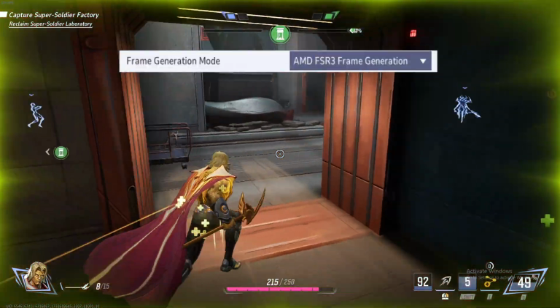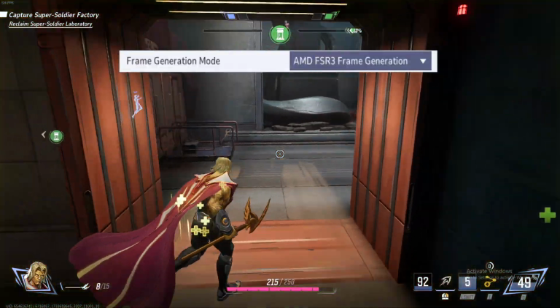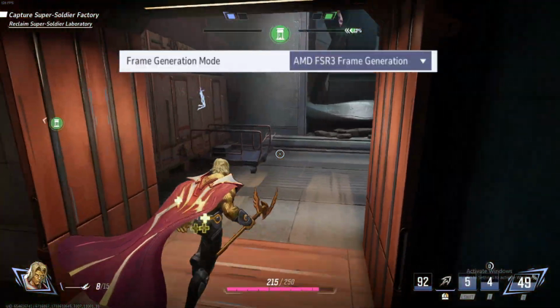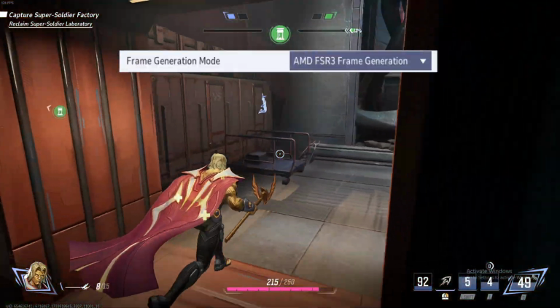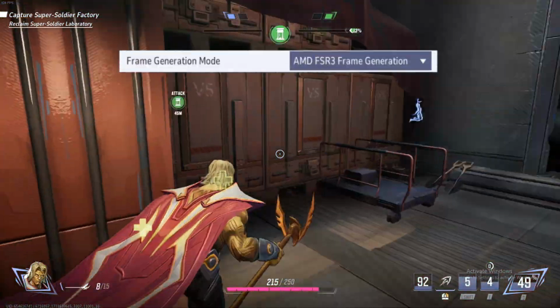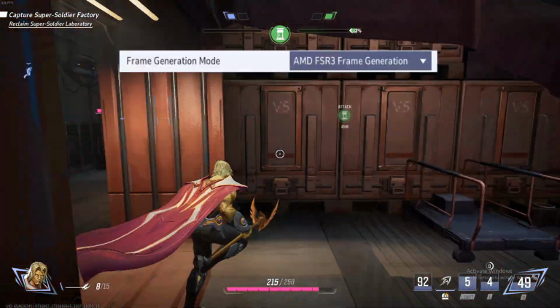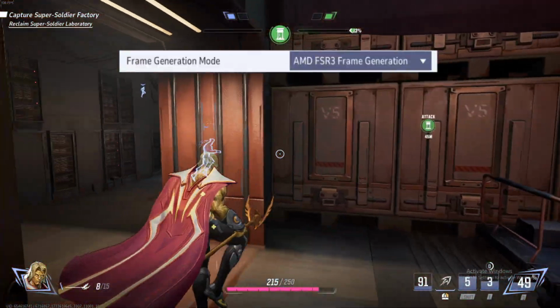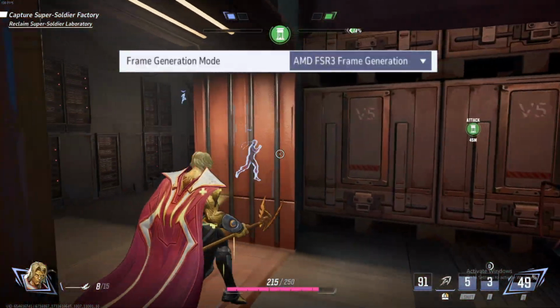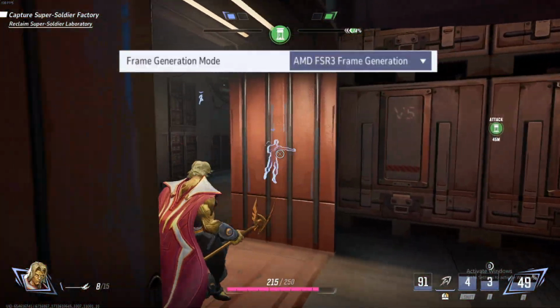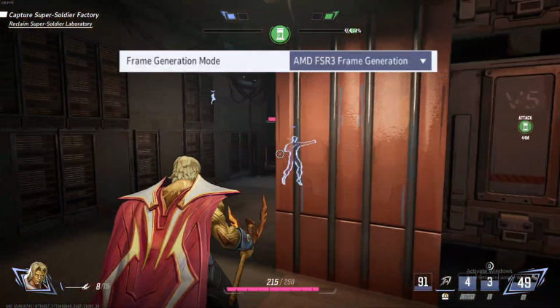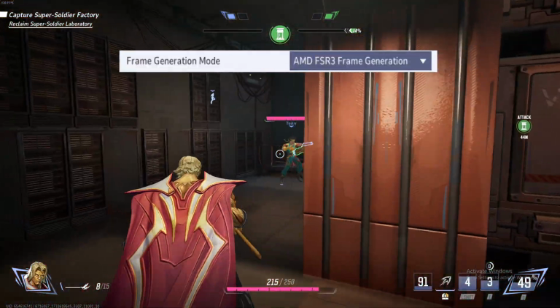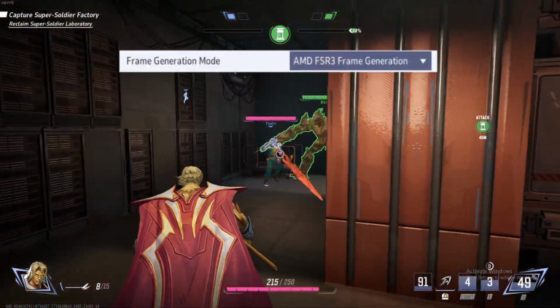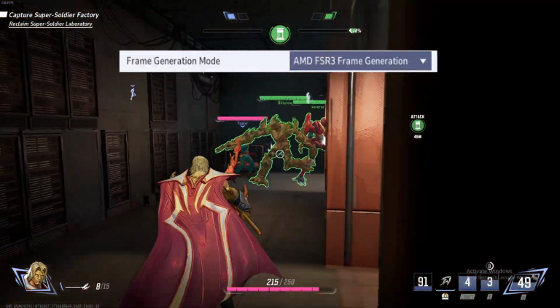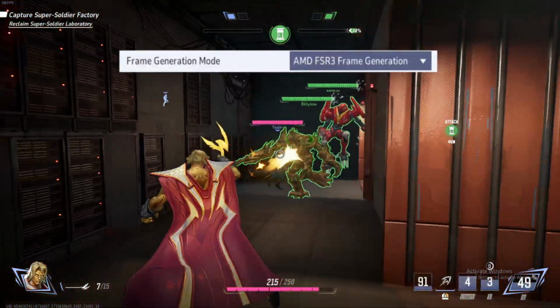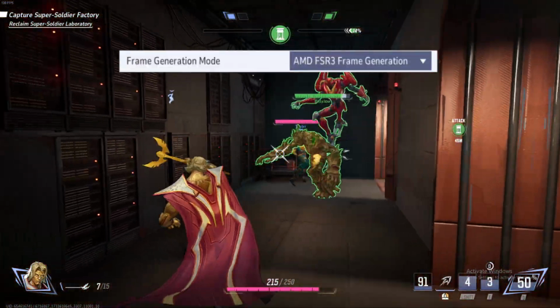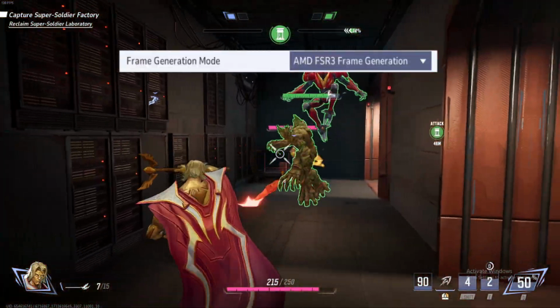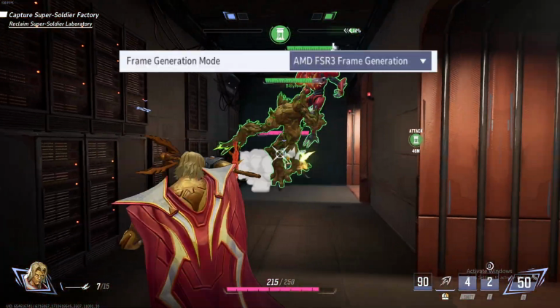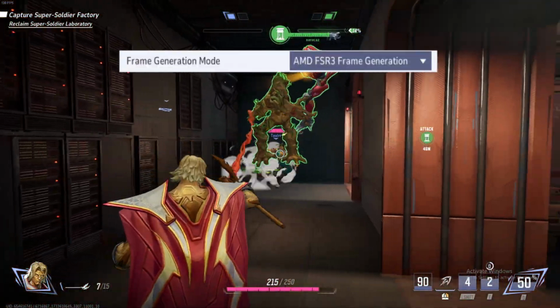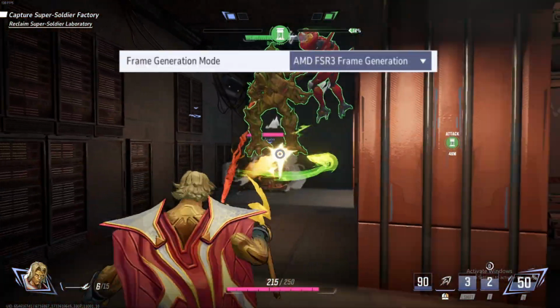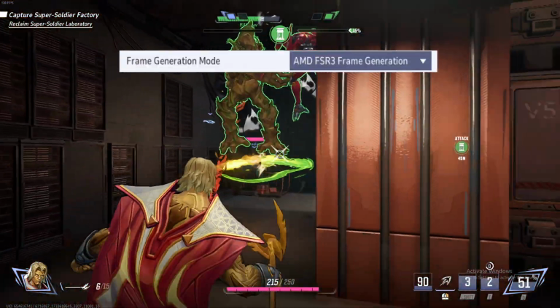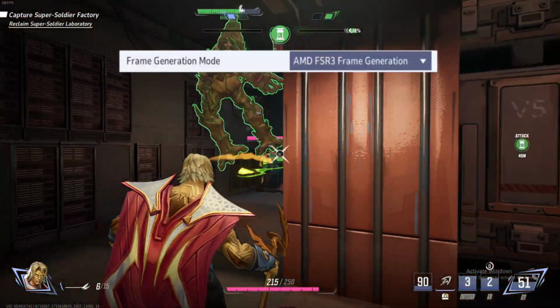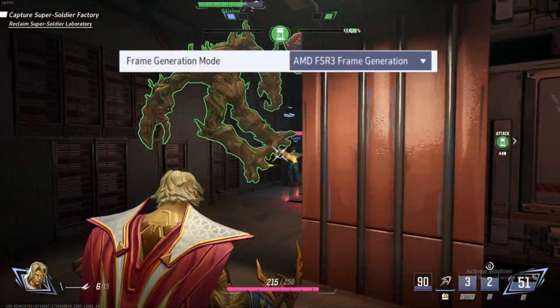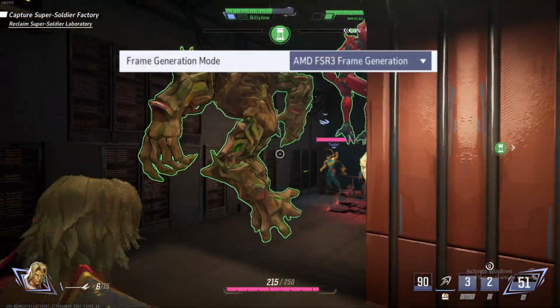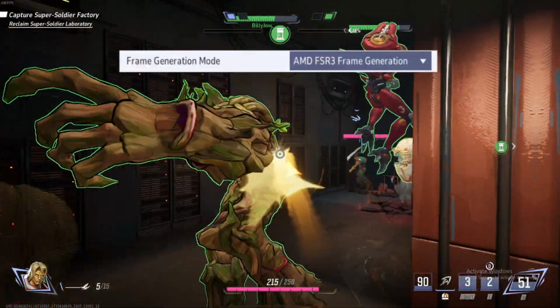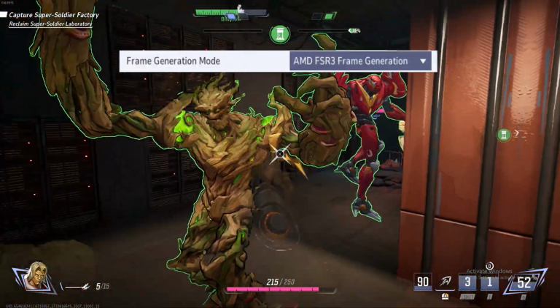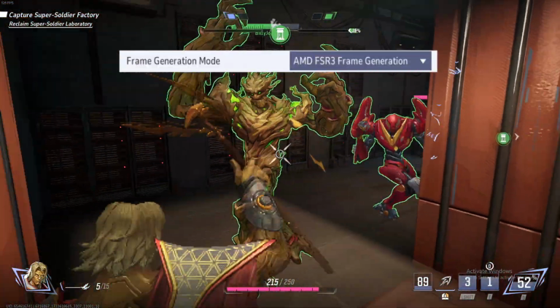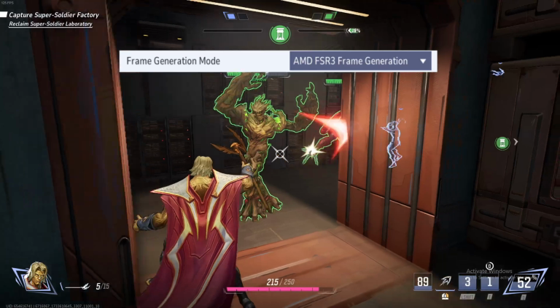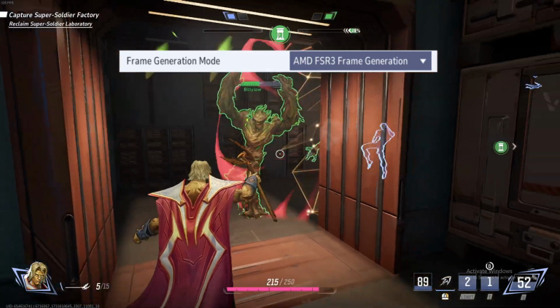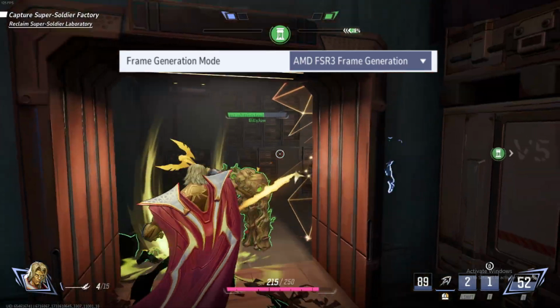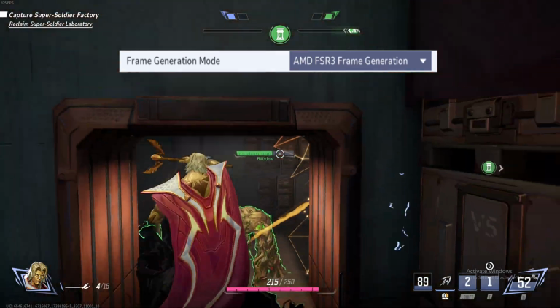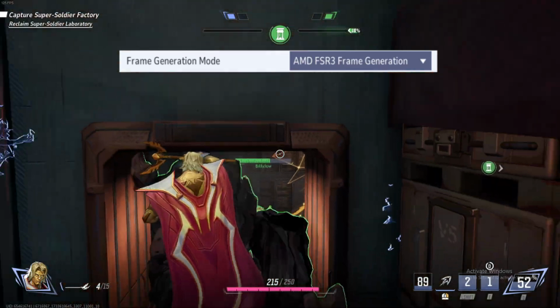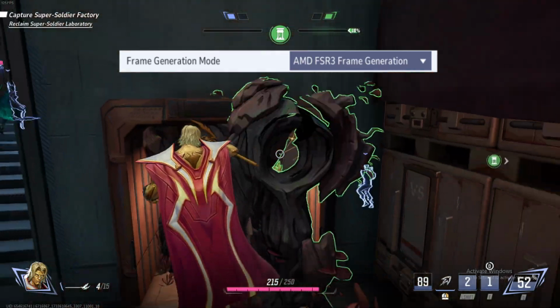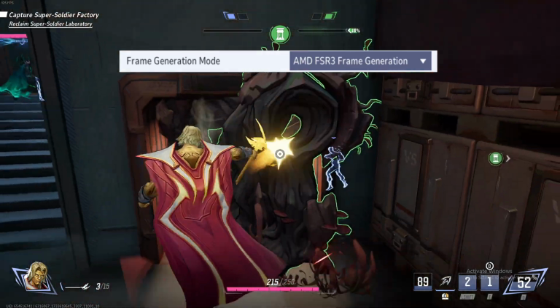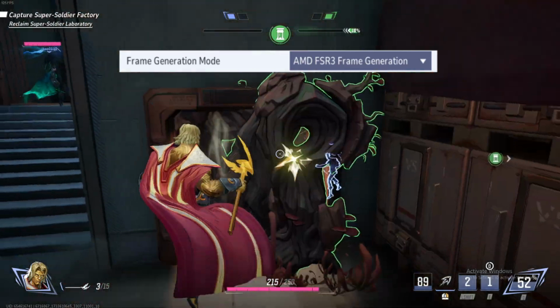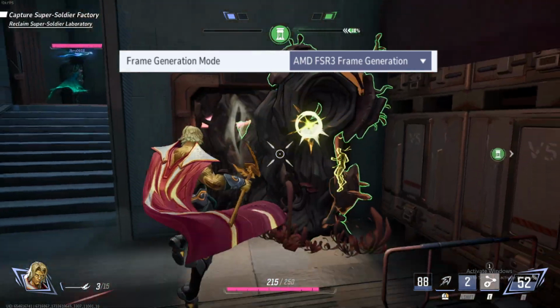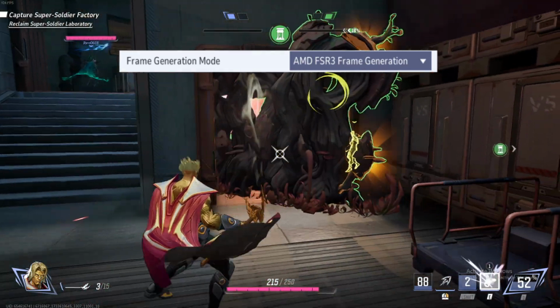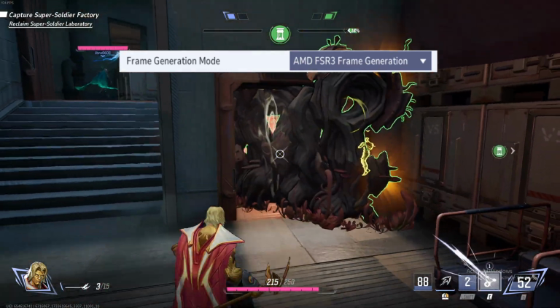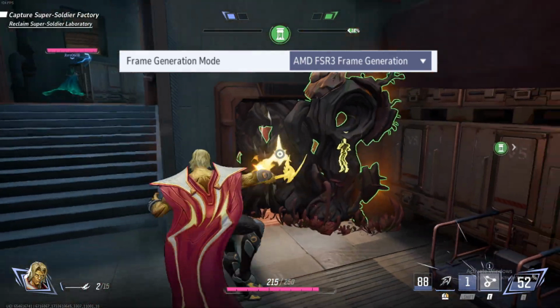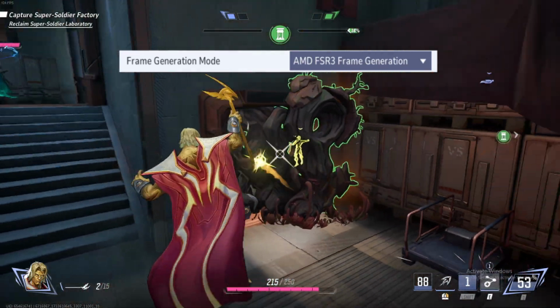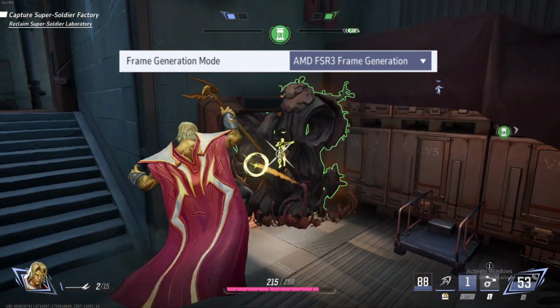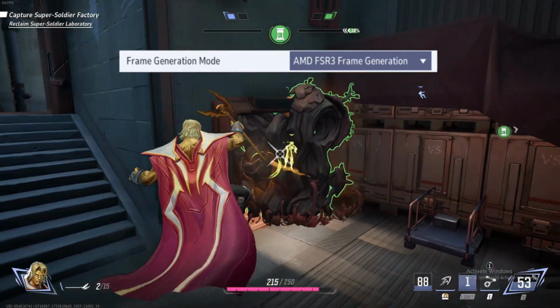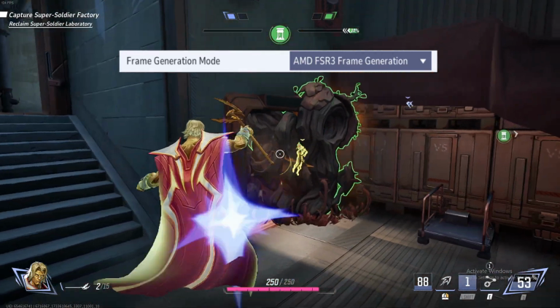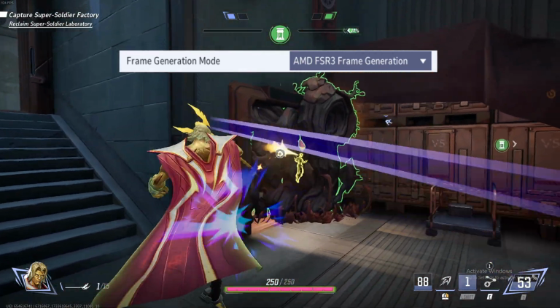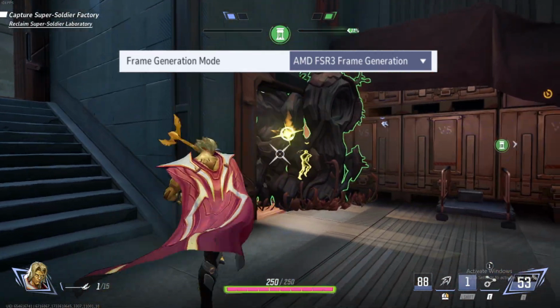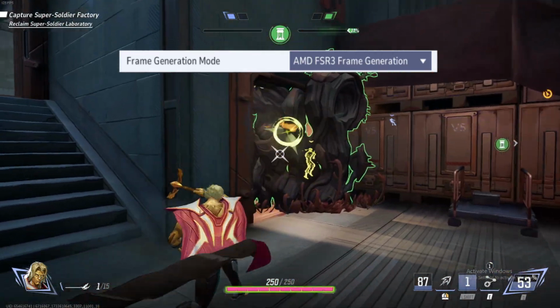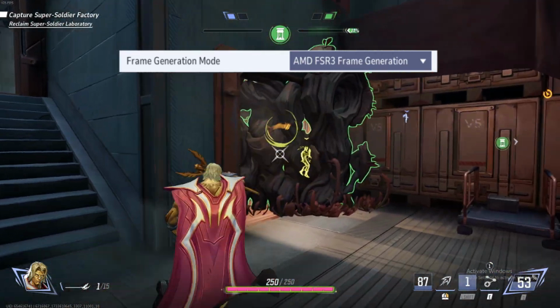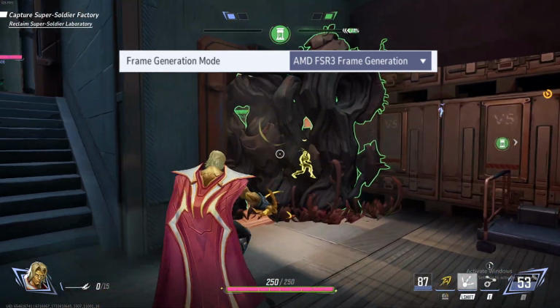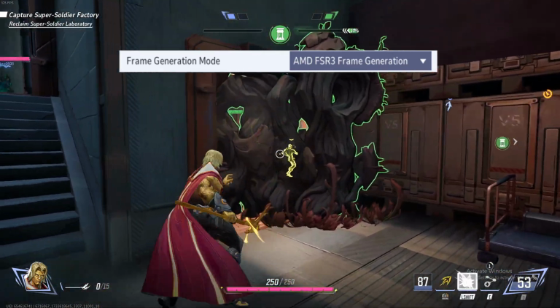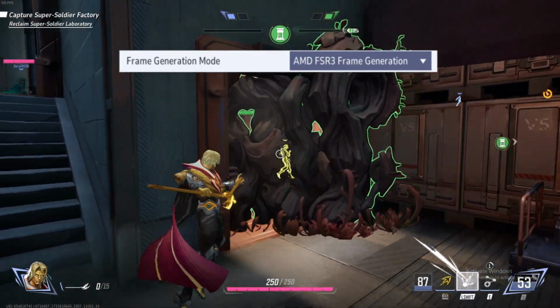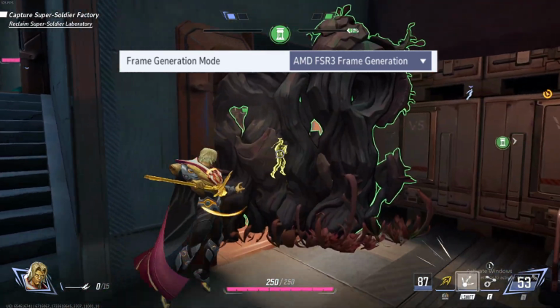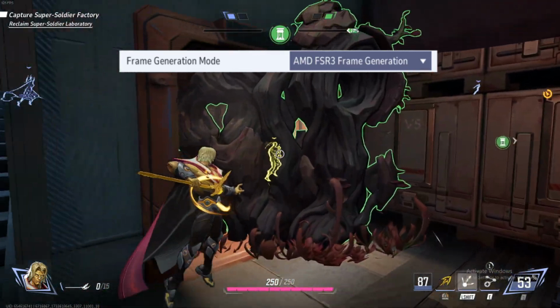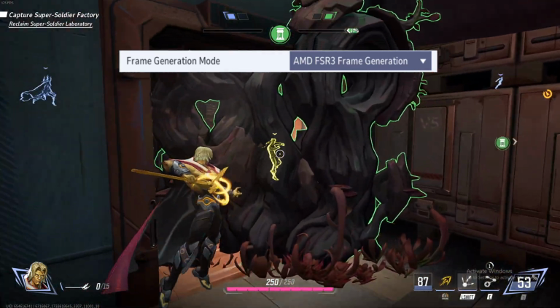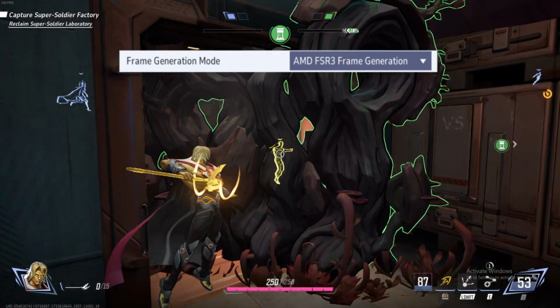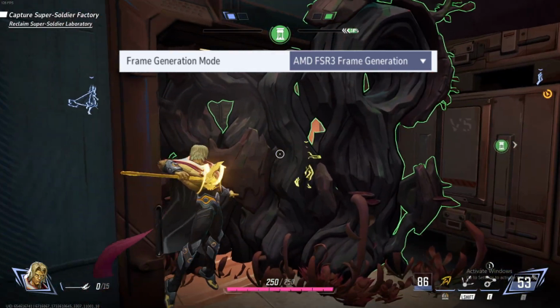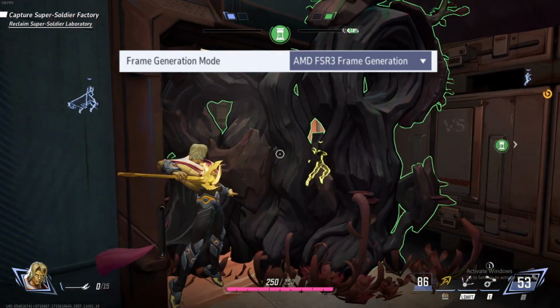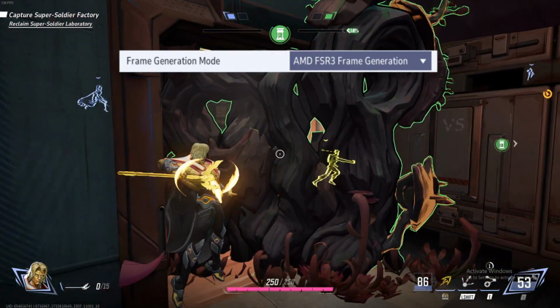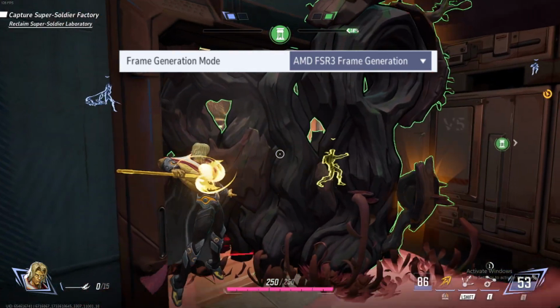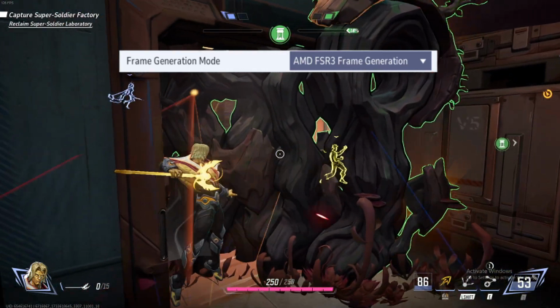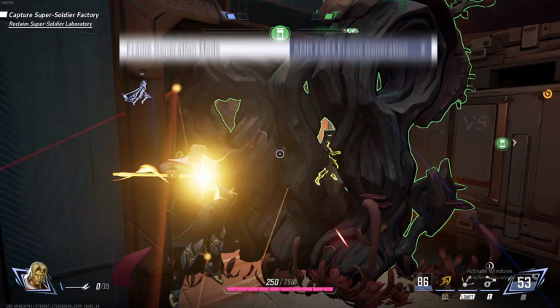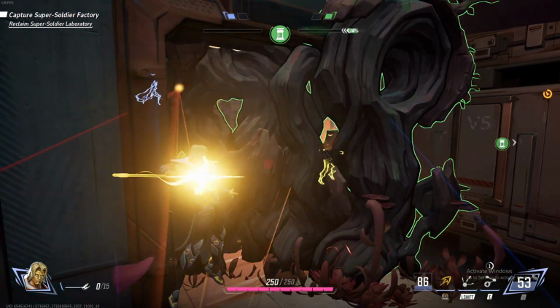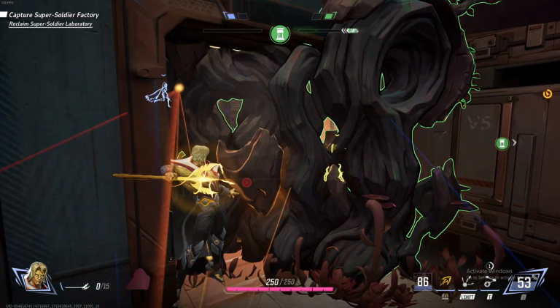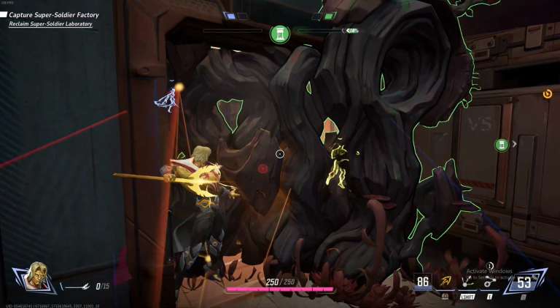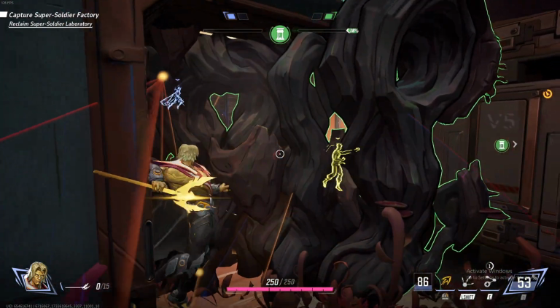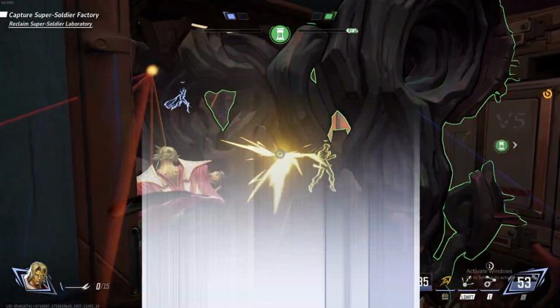This one is important: make sure to turn frame generation mode on. I've seen a 40 to 50 FPS increase just from changing this setting alone.